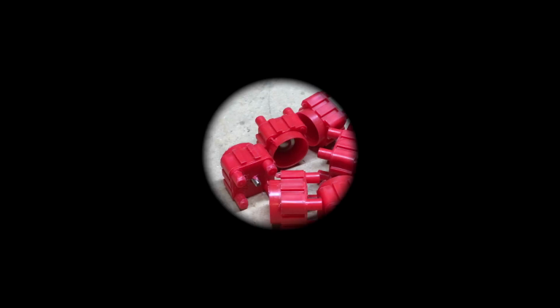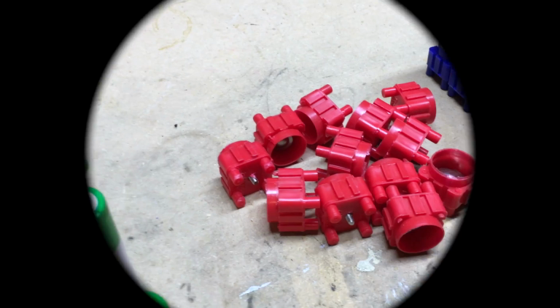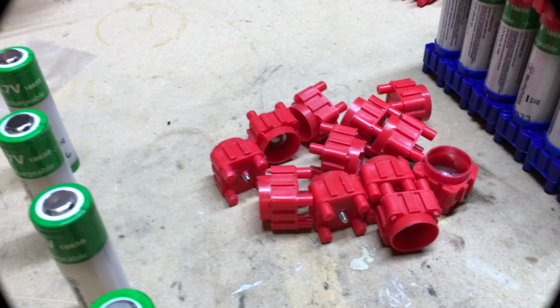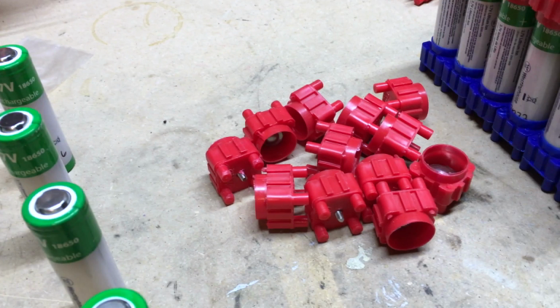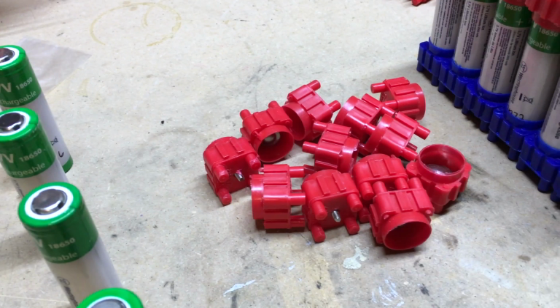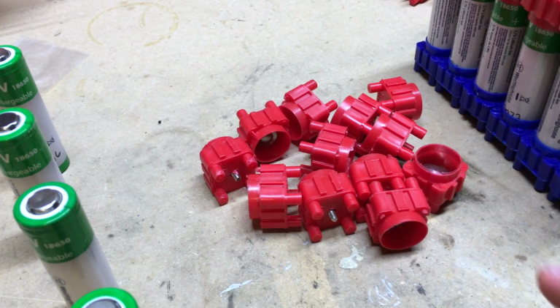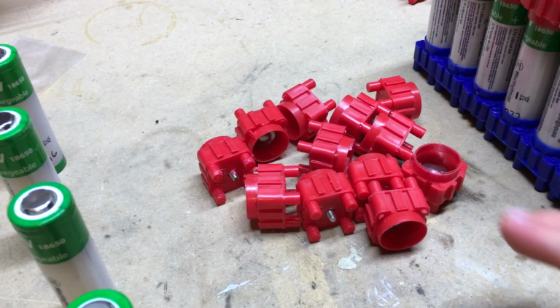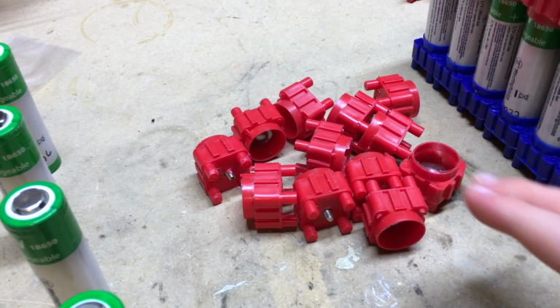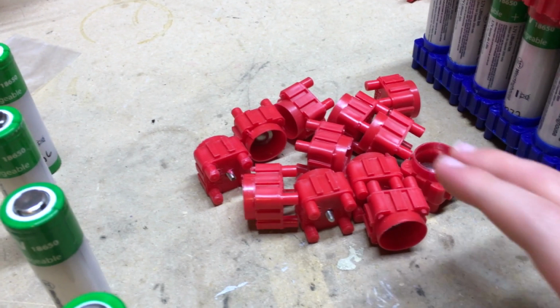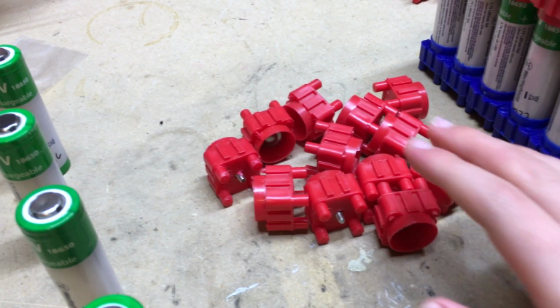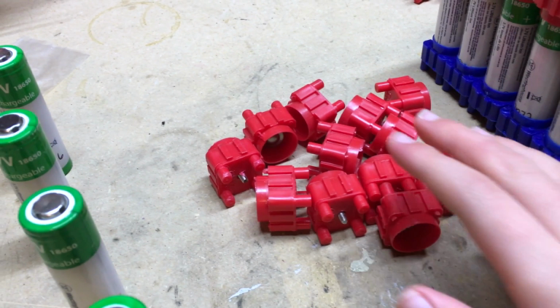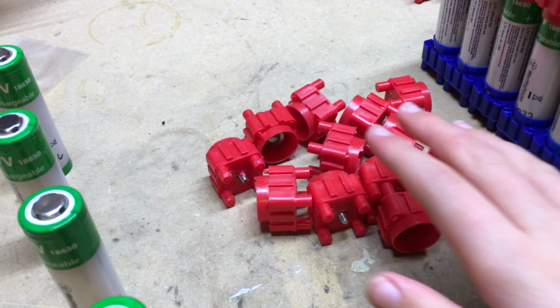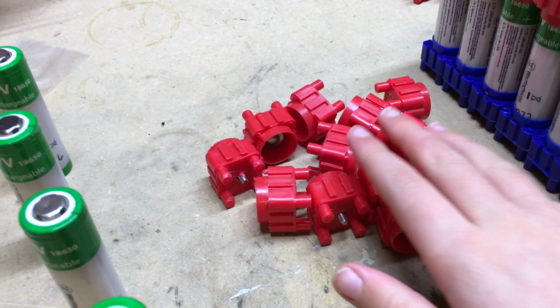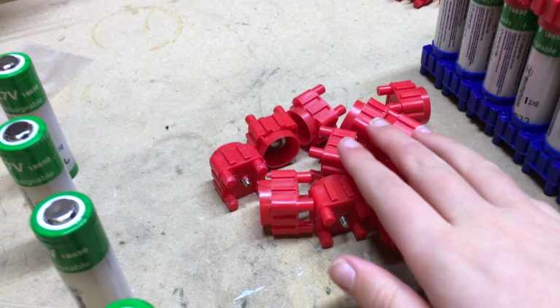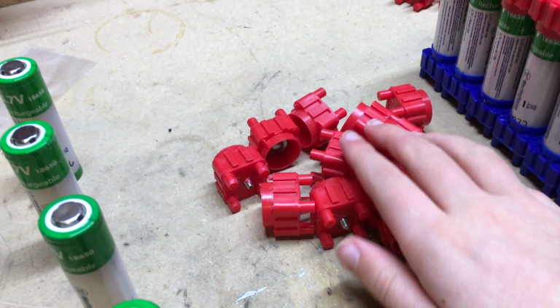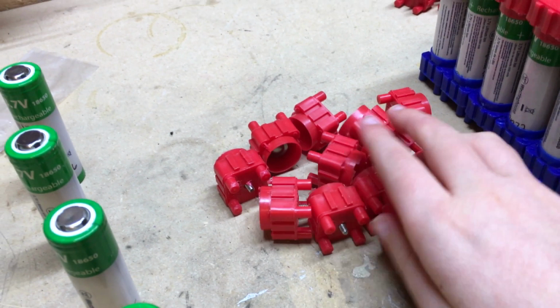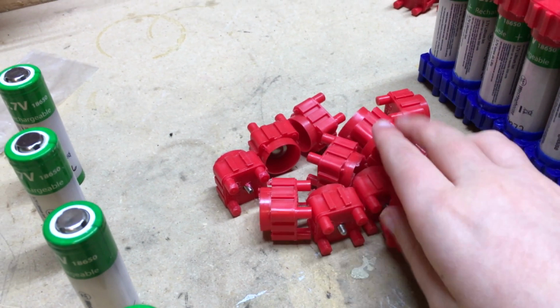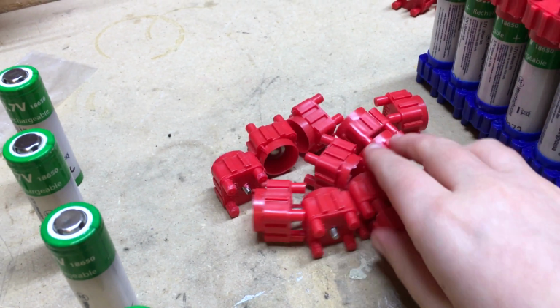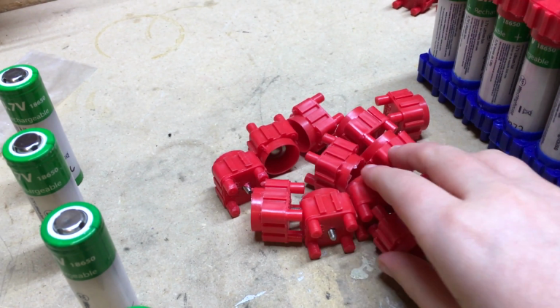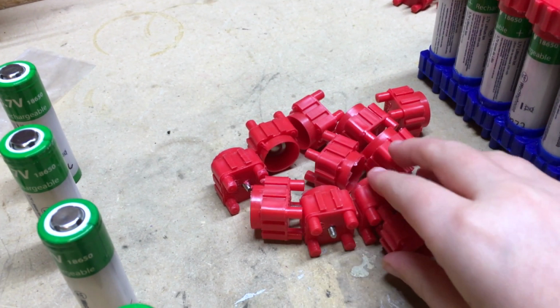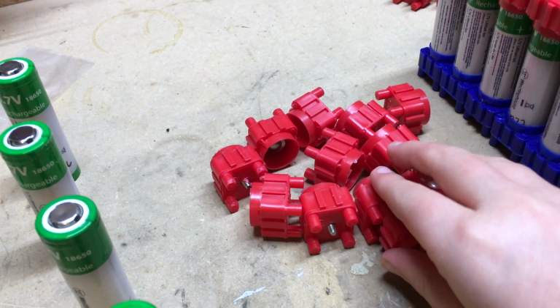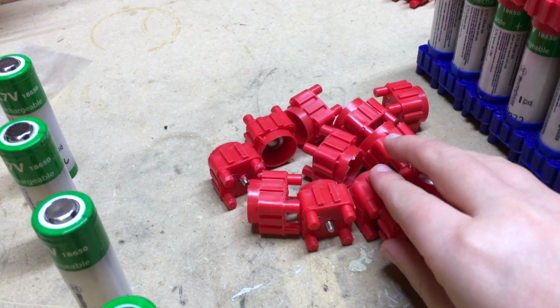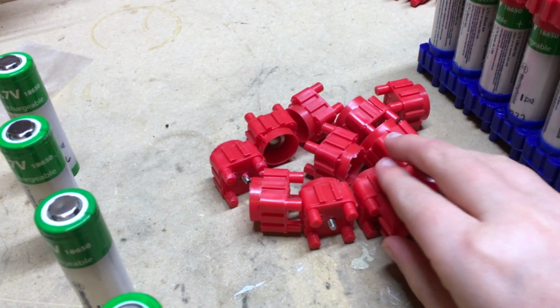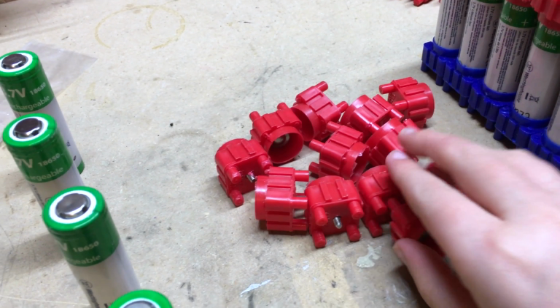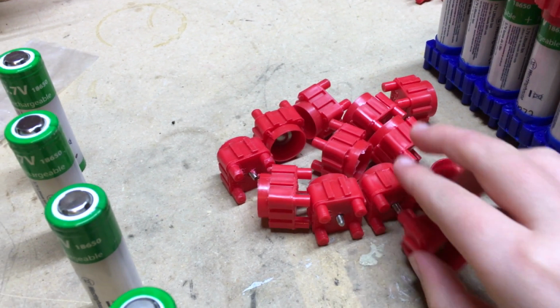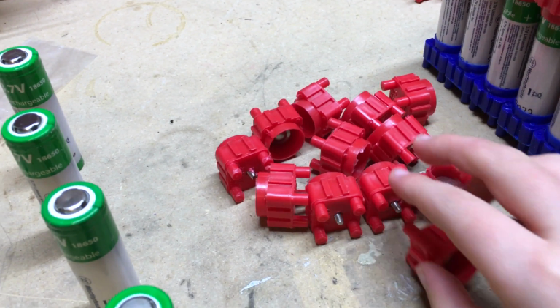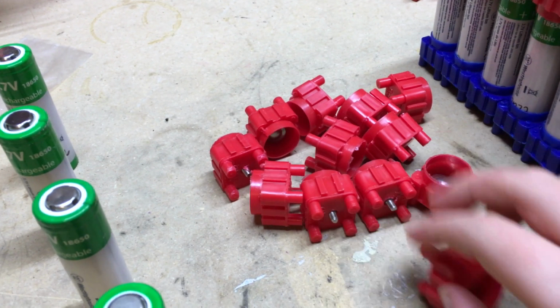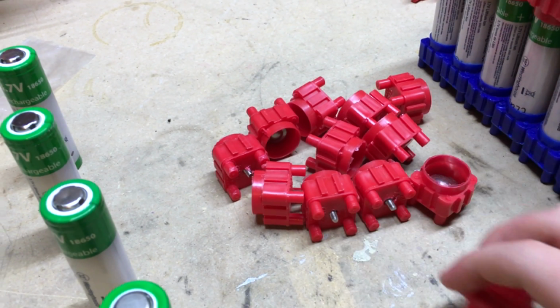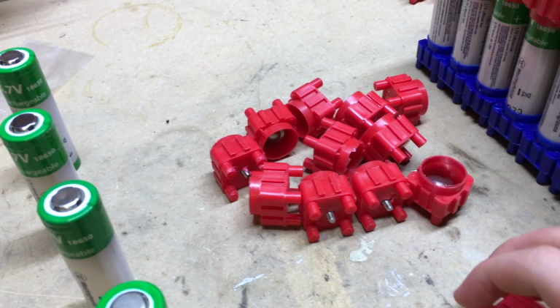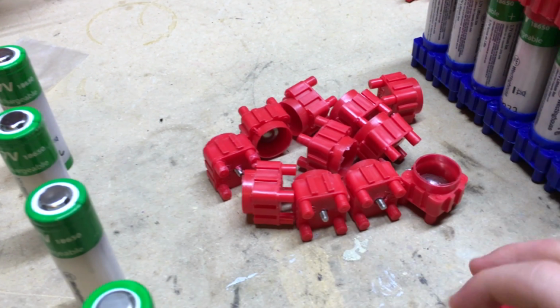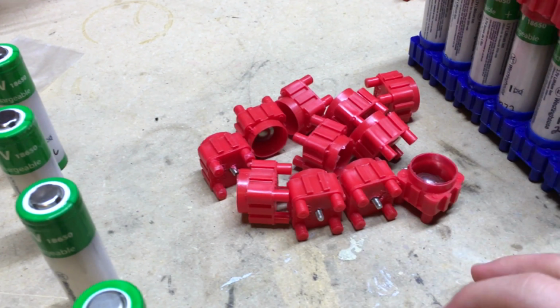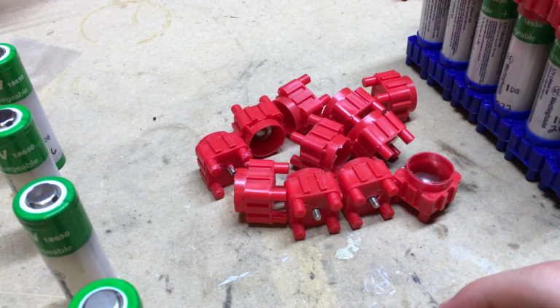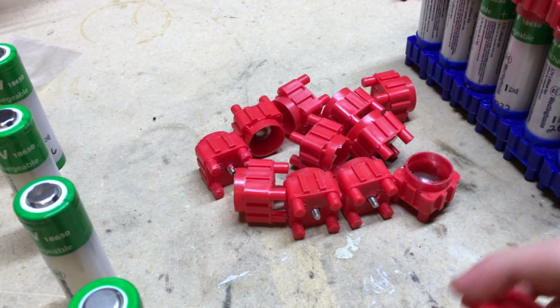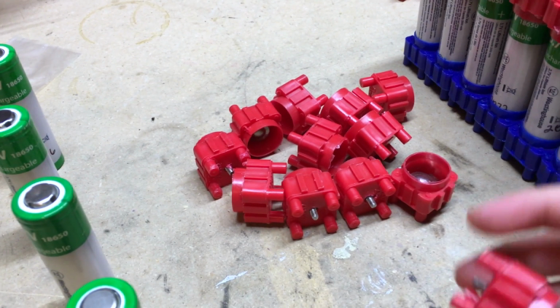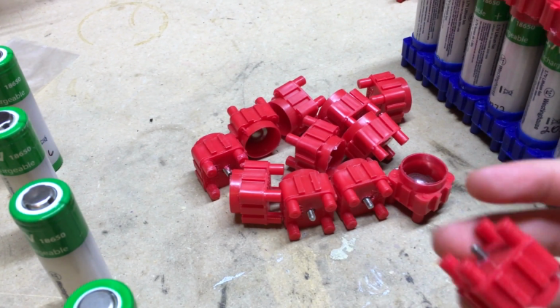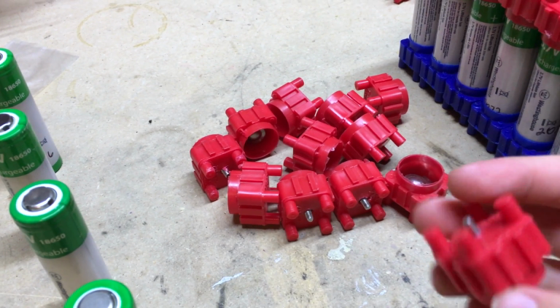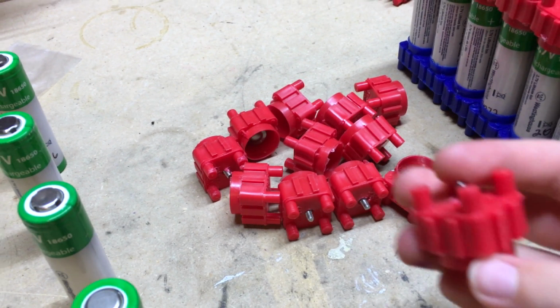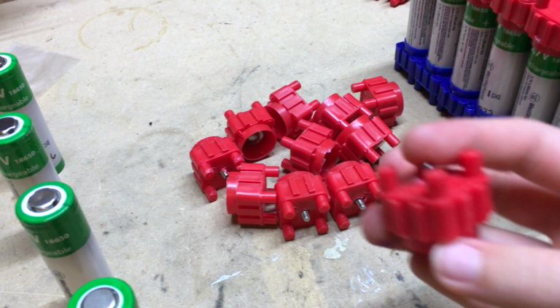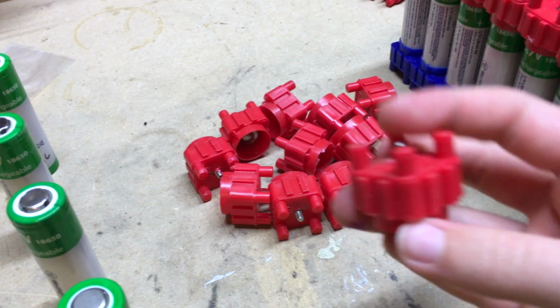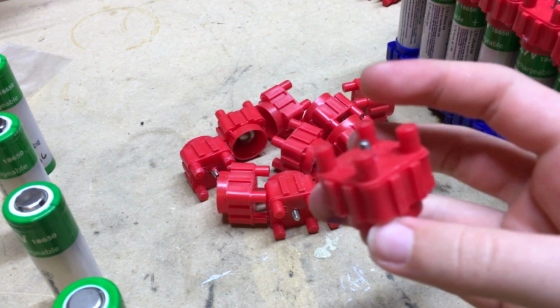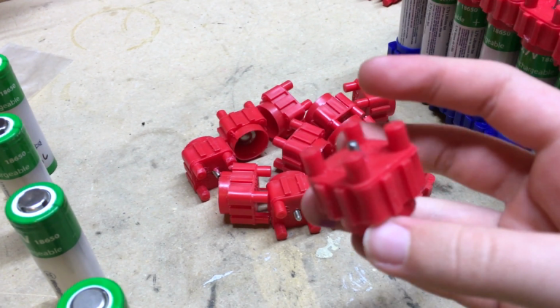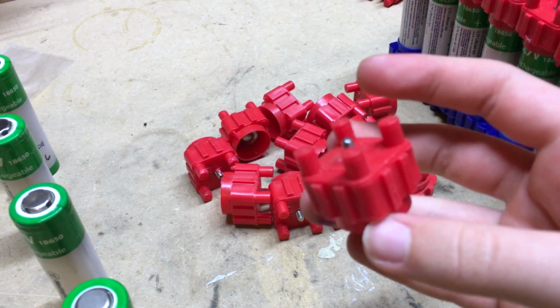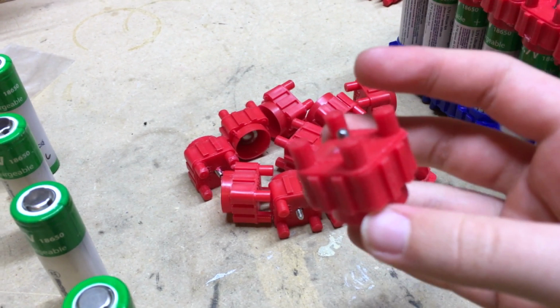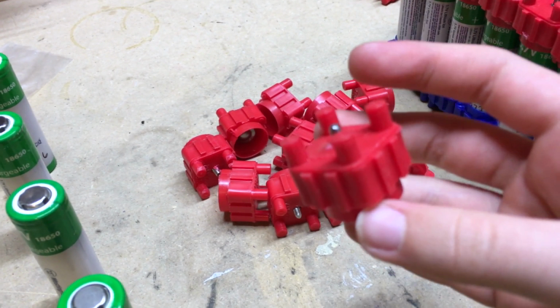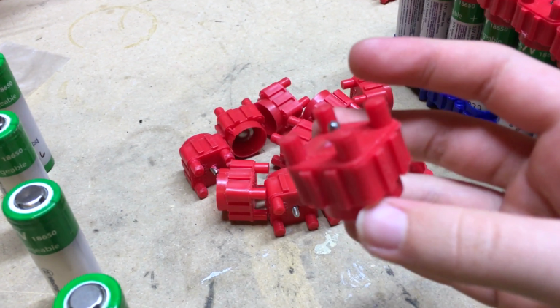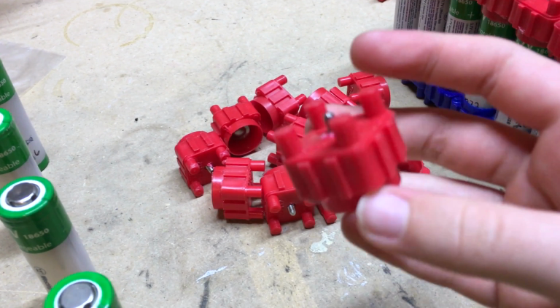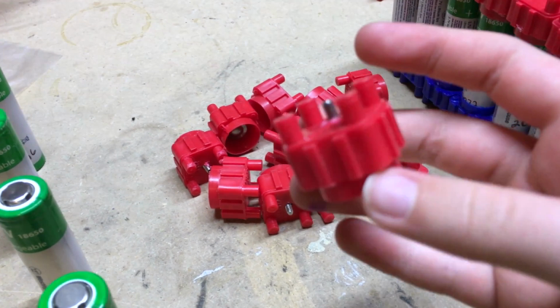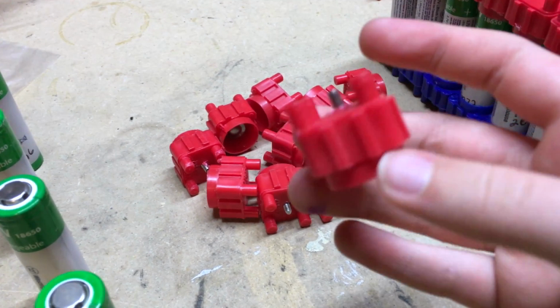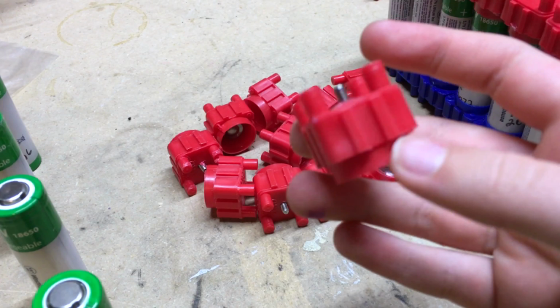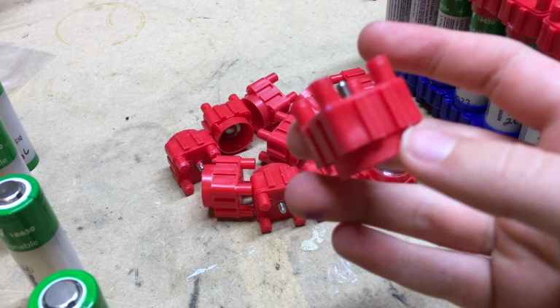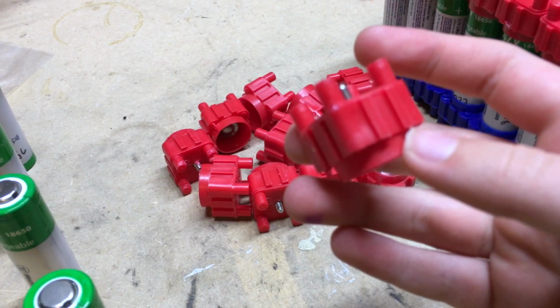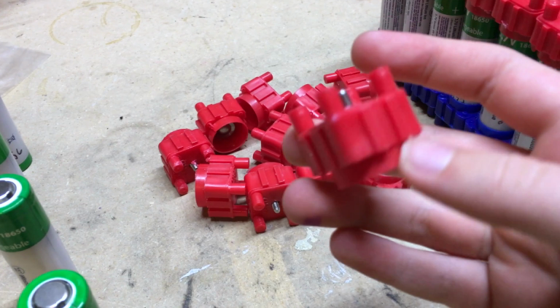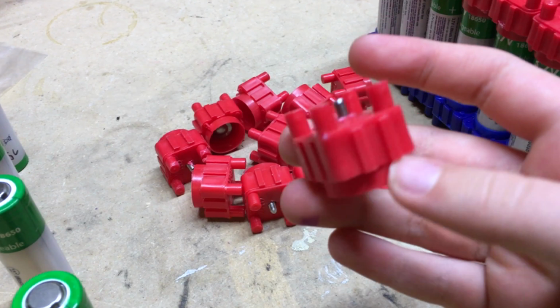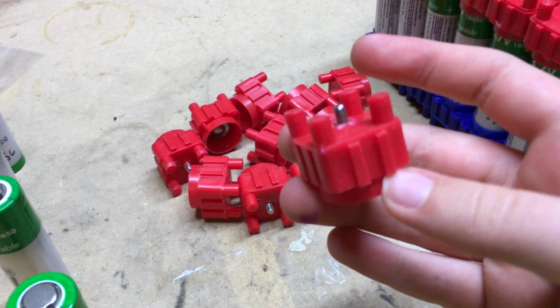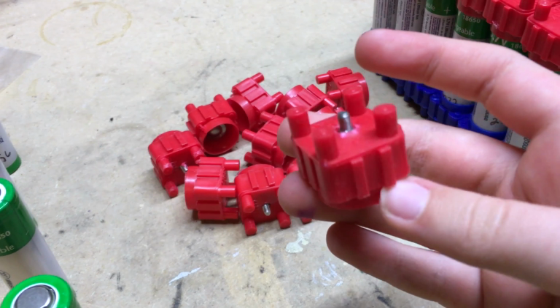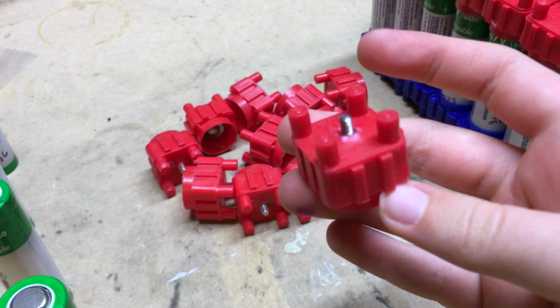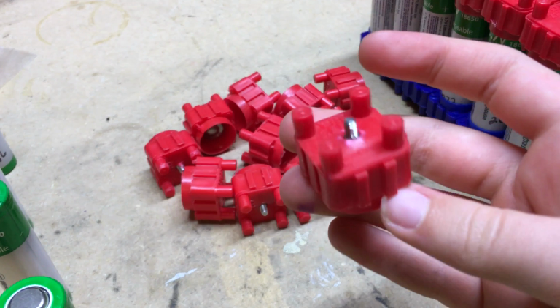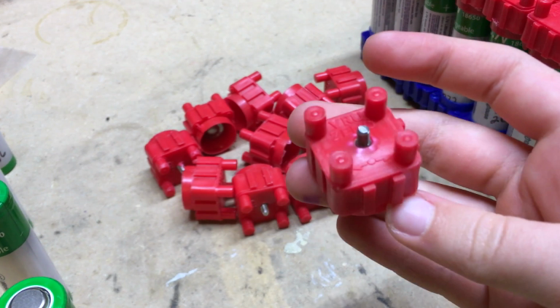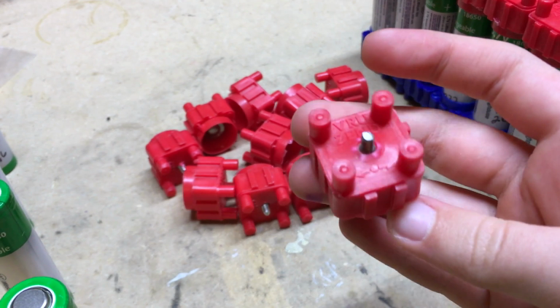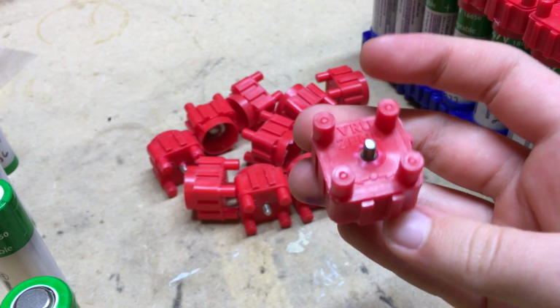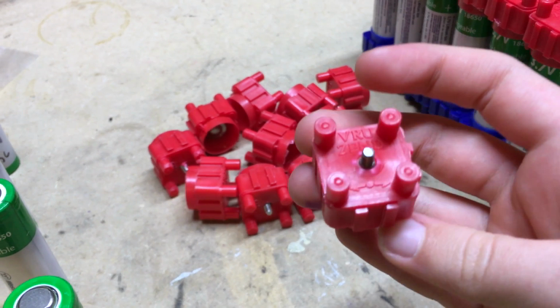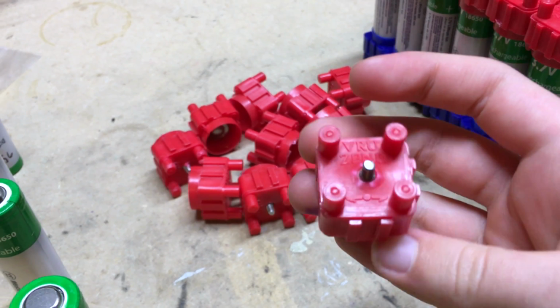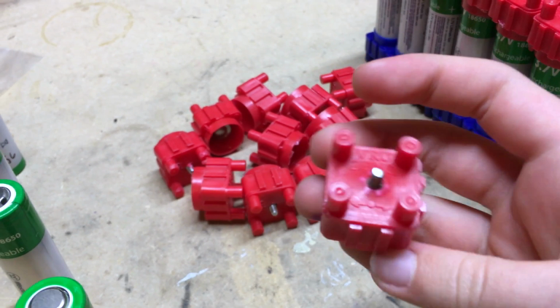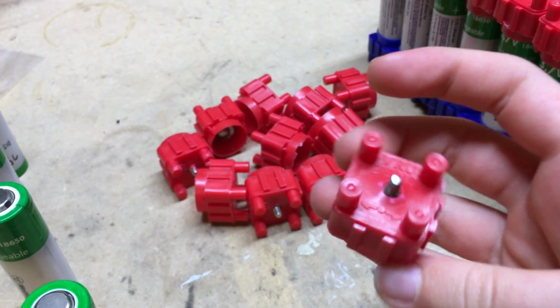Hey guys, how you doing? VT Maestro here. Part 2 of the 18650 lithium solar-powered generator build.